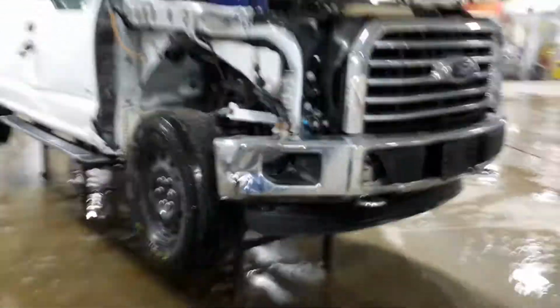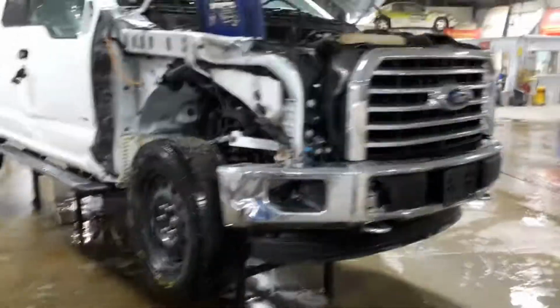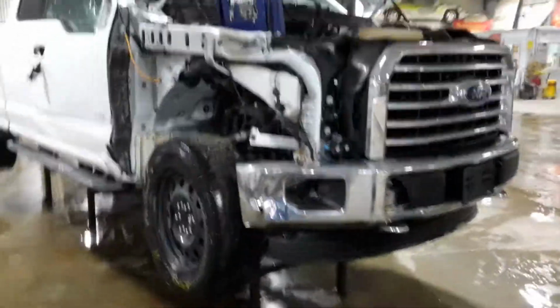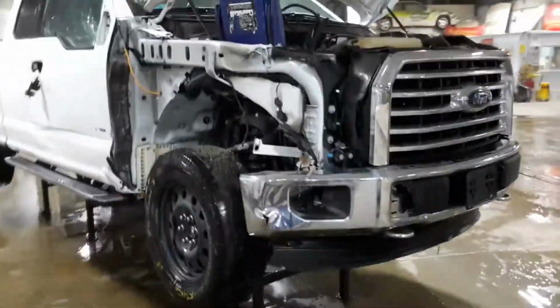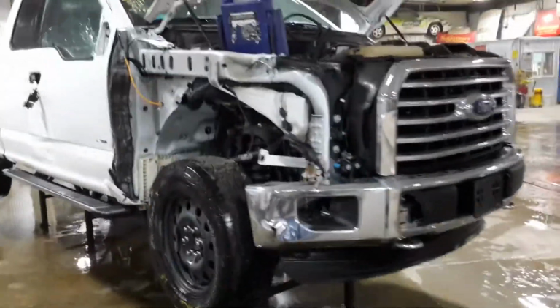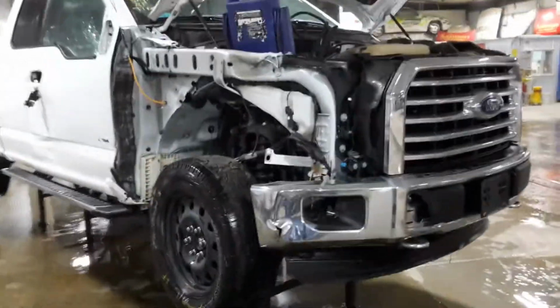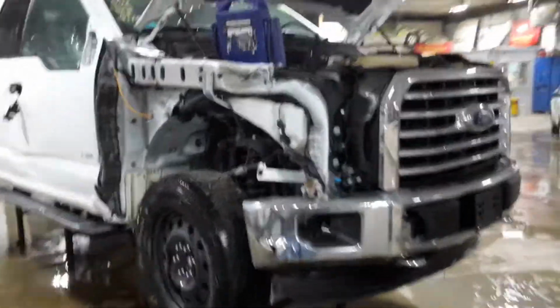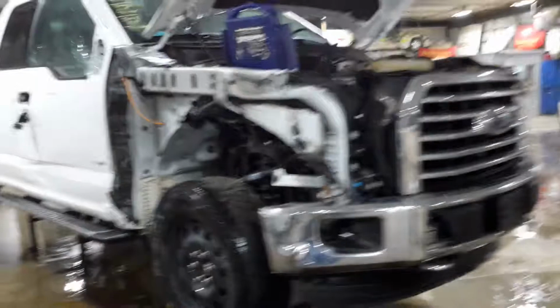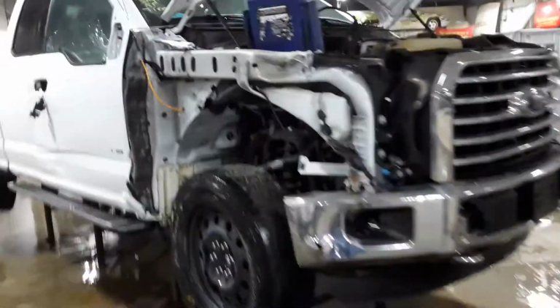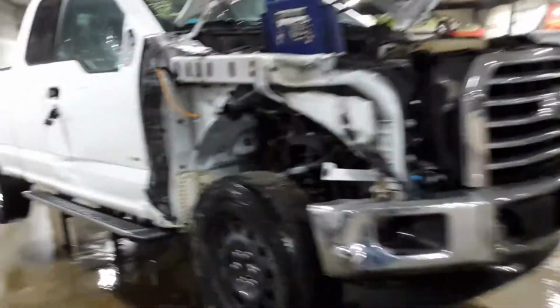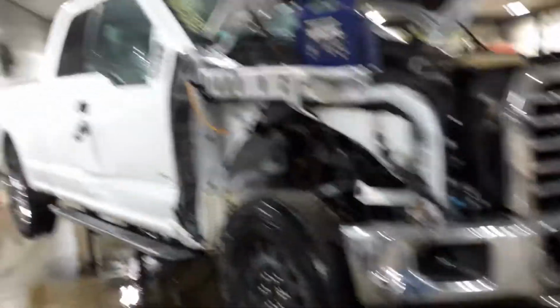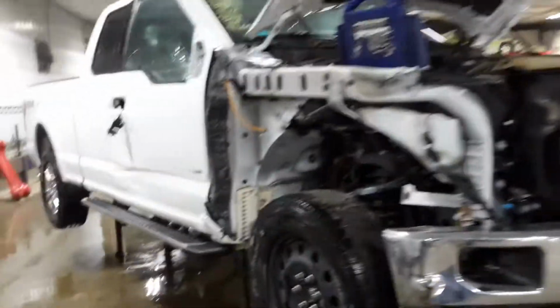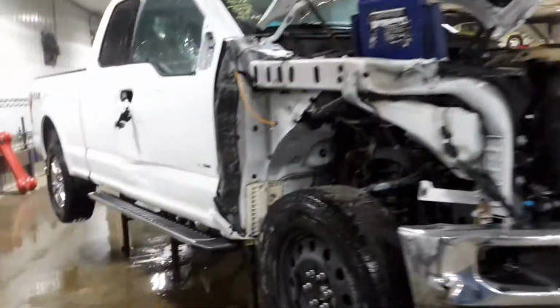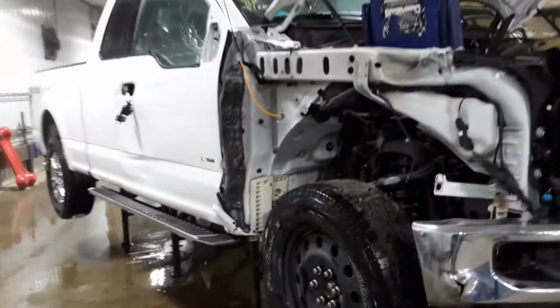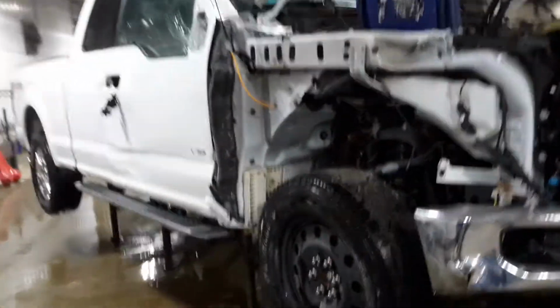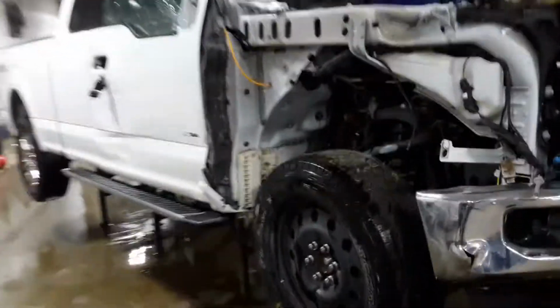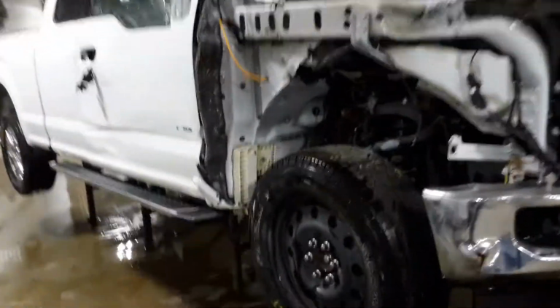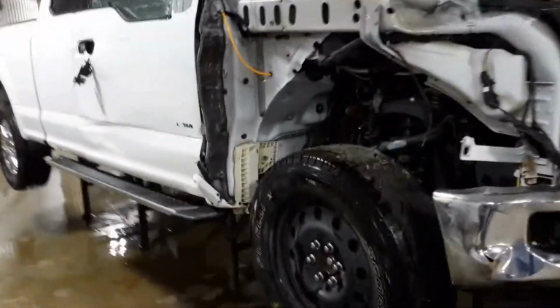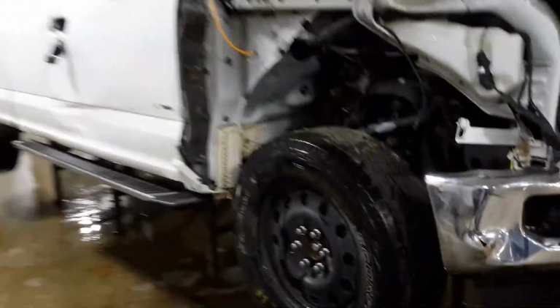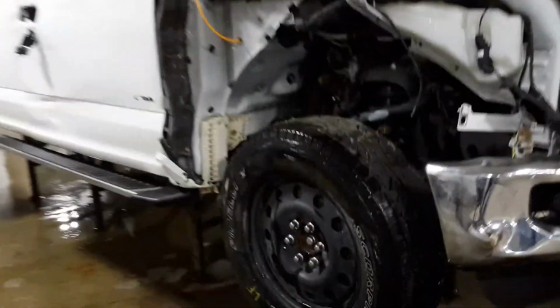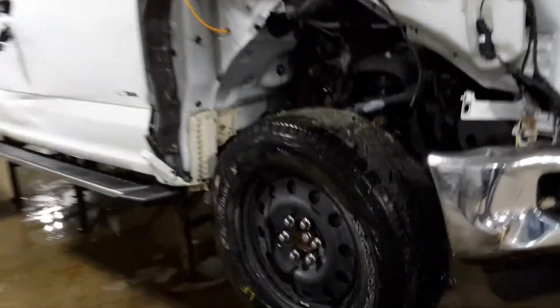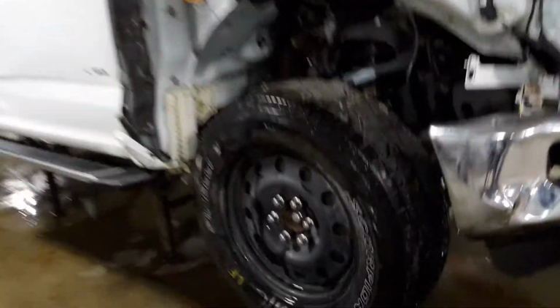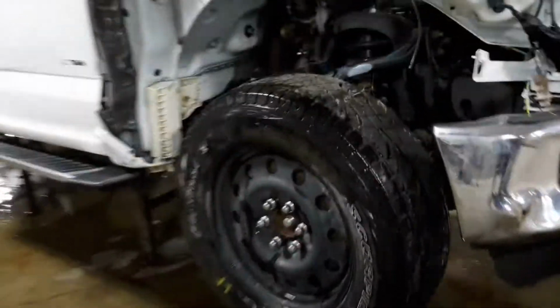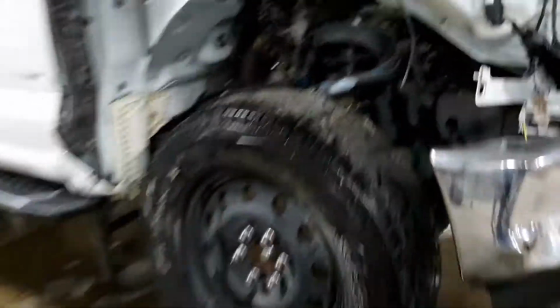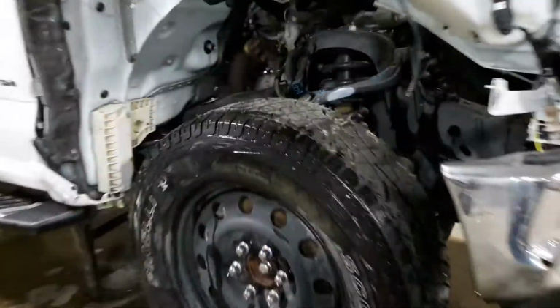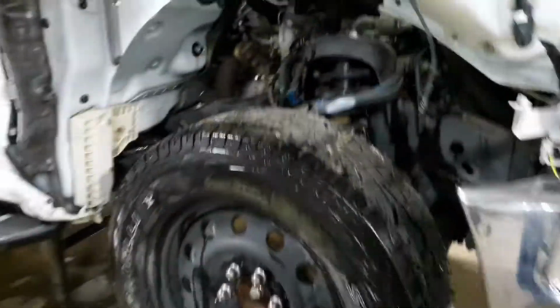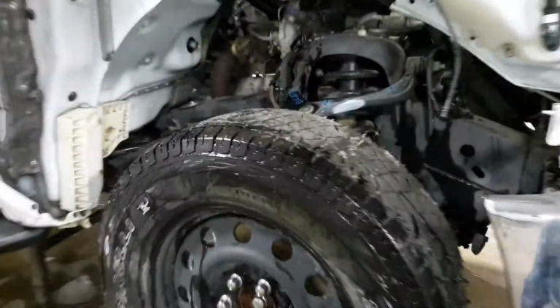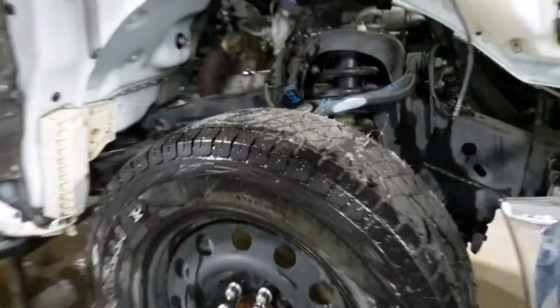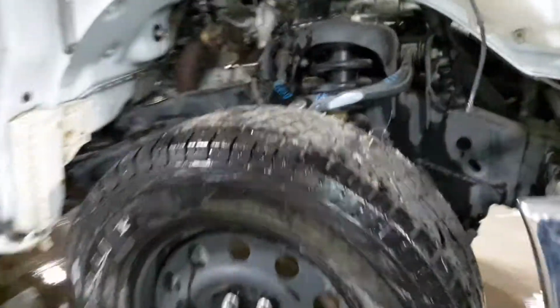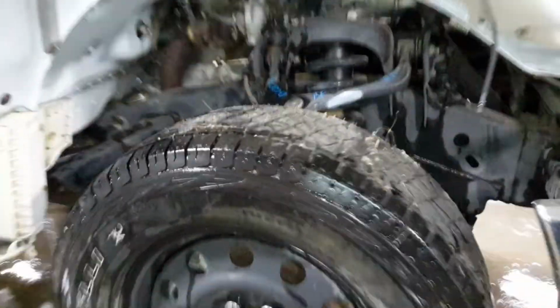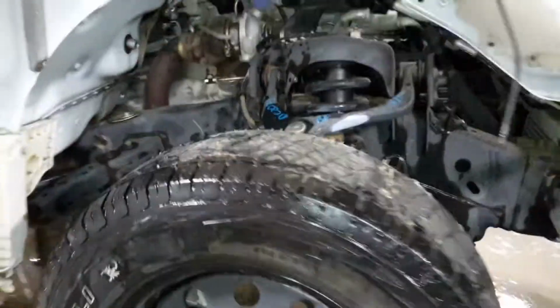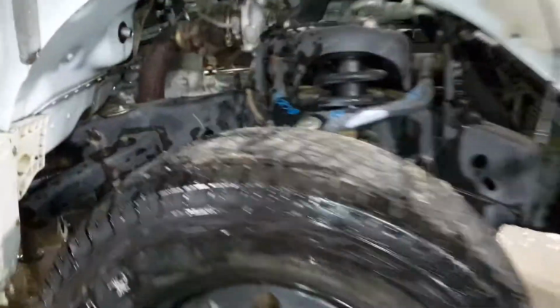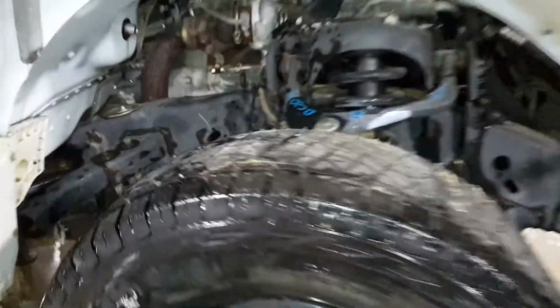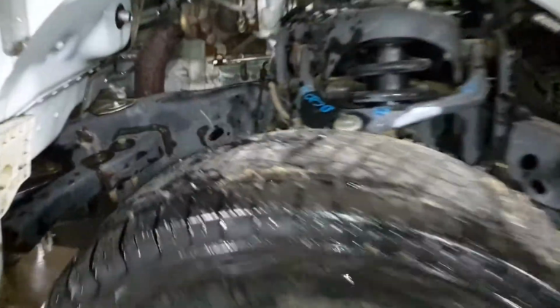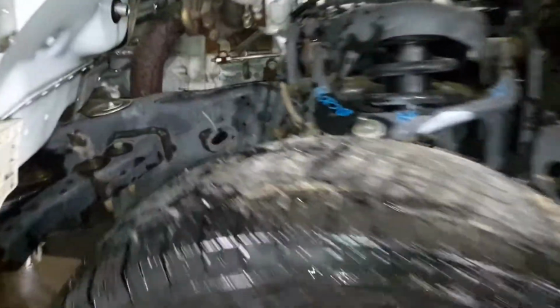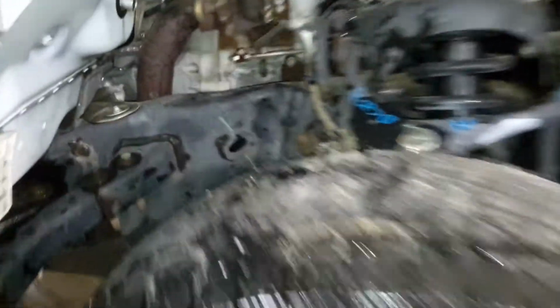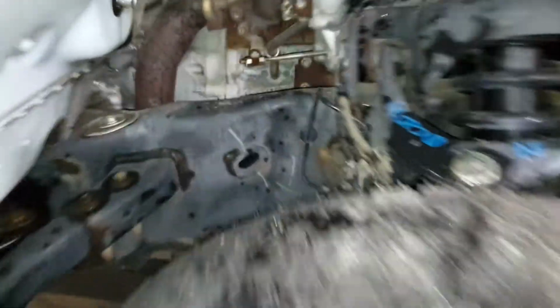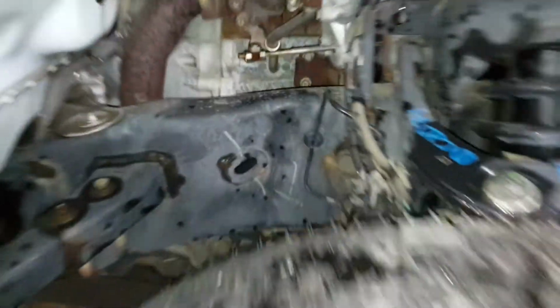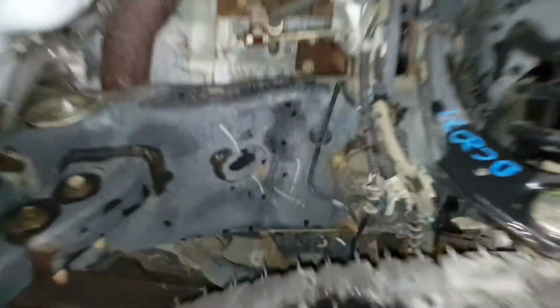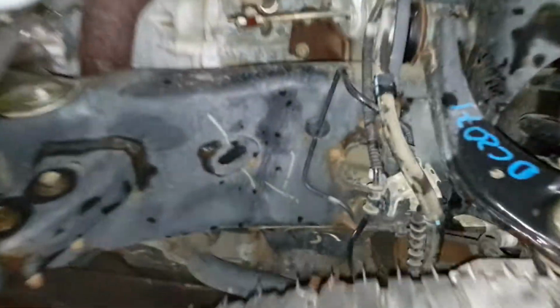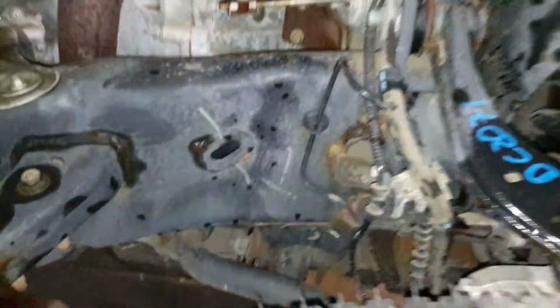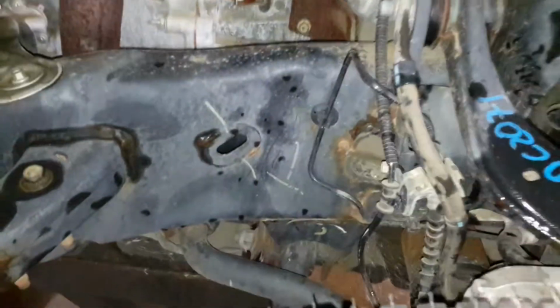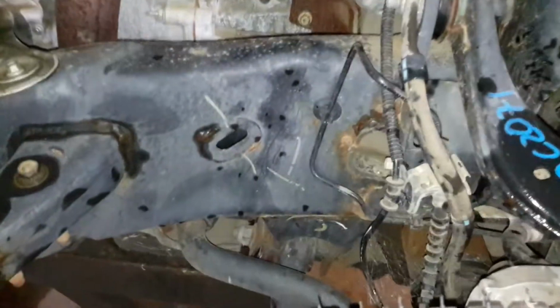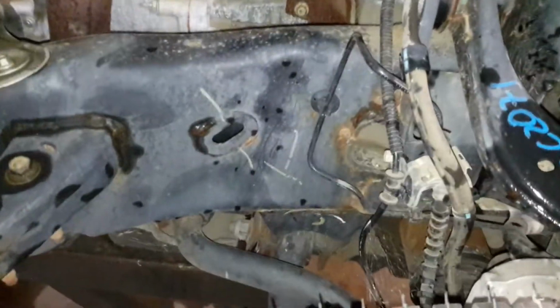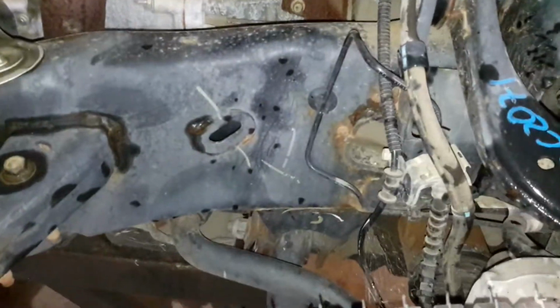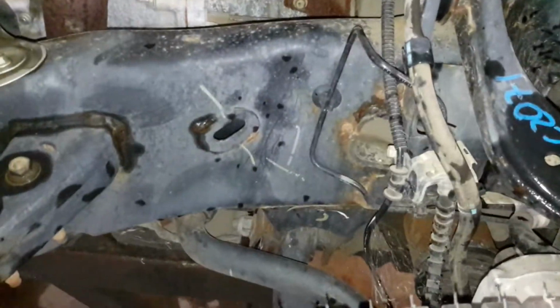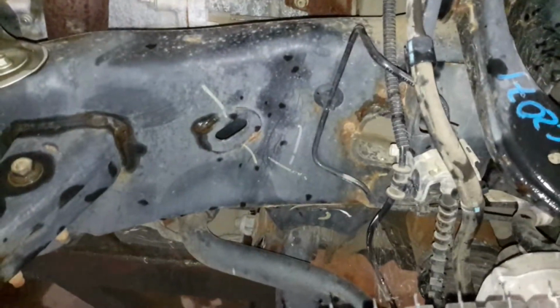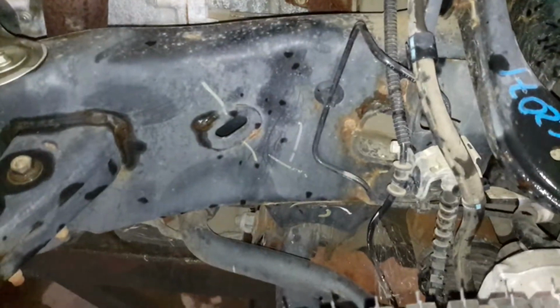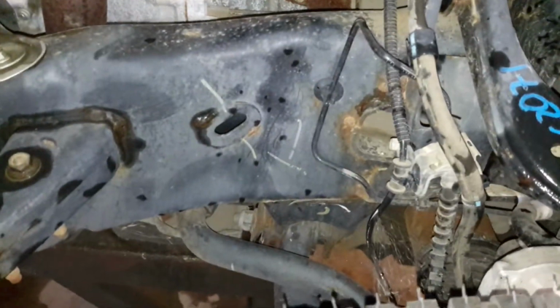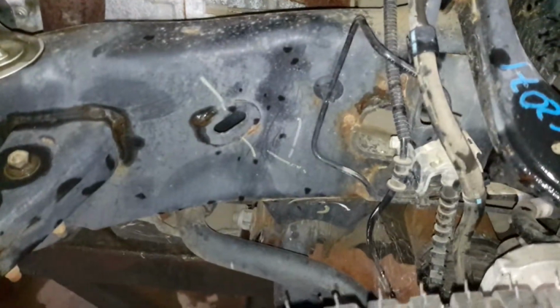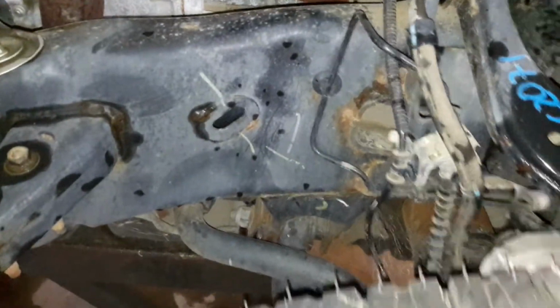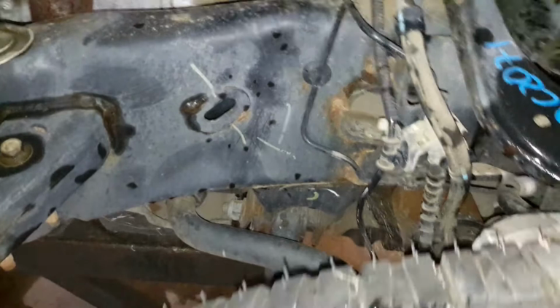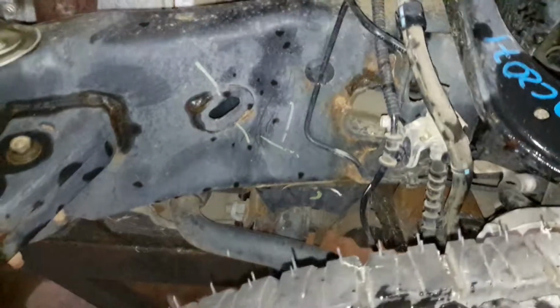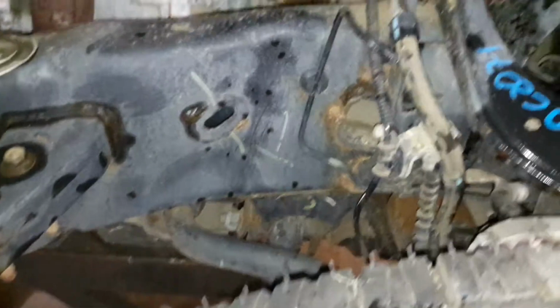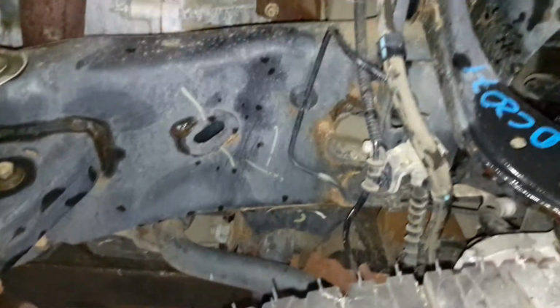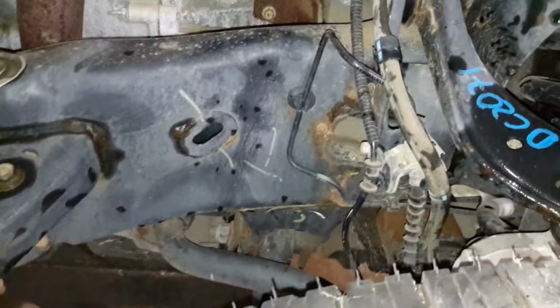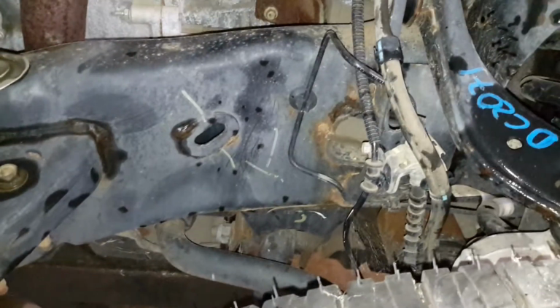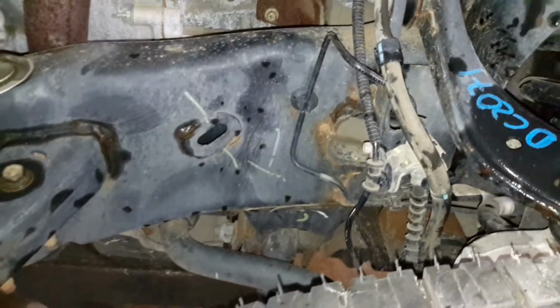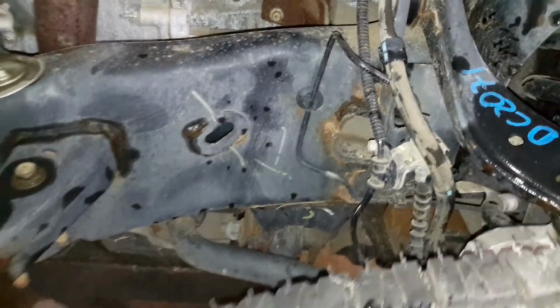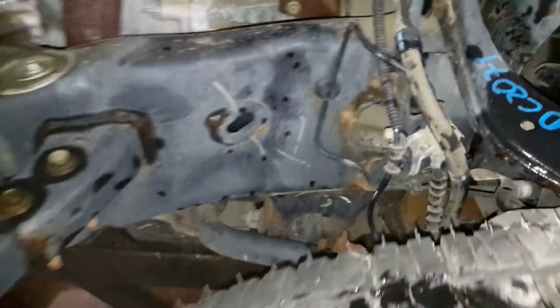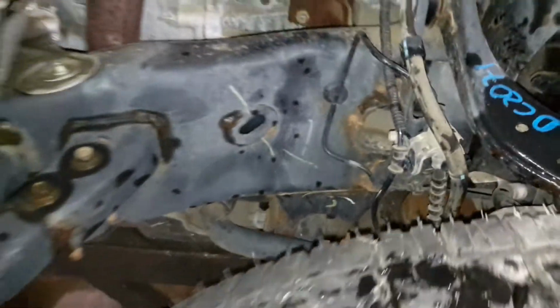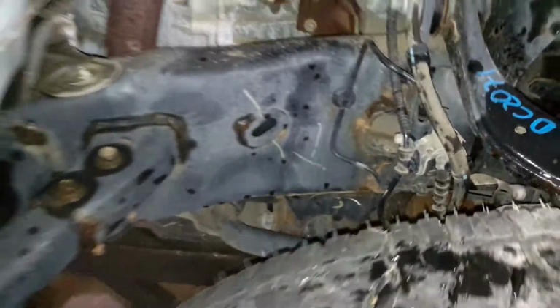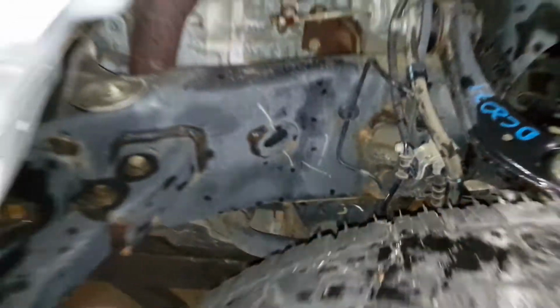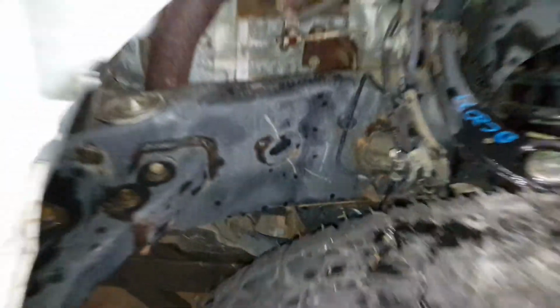Right front and side damage. It's got some frame damage right there behind the control arms.